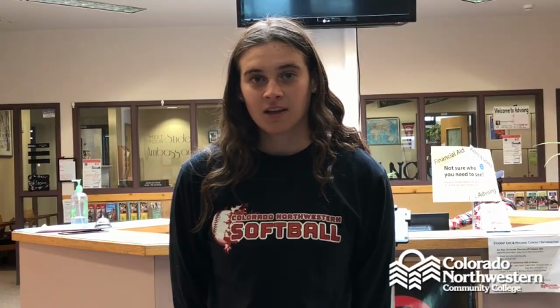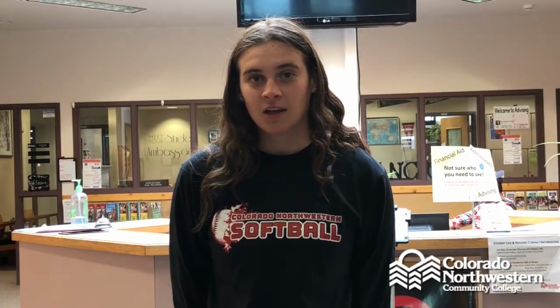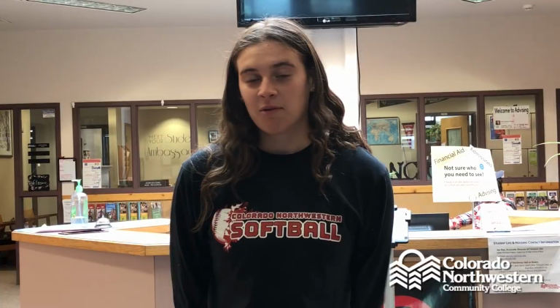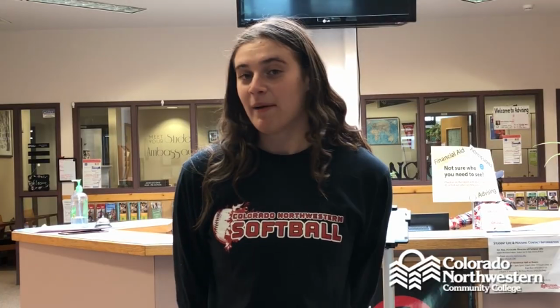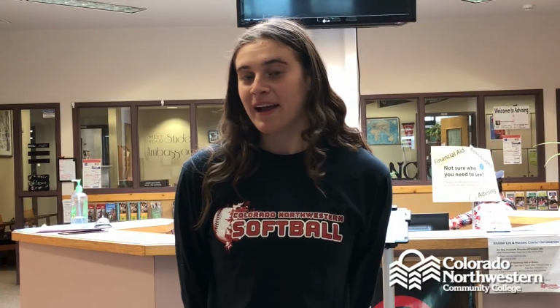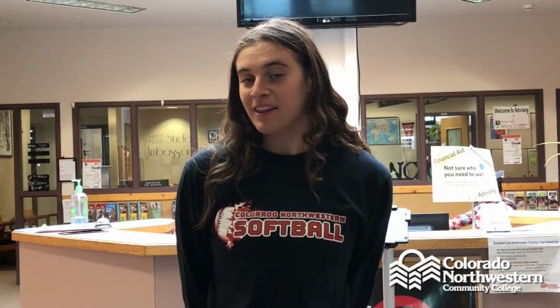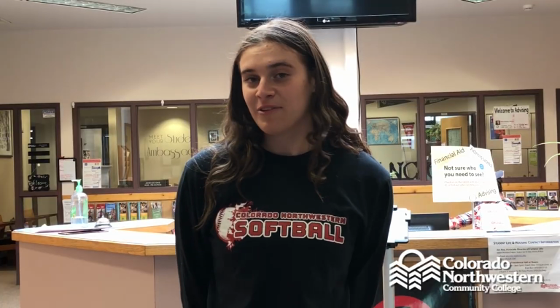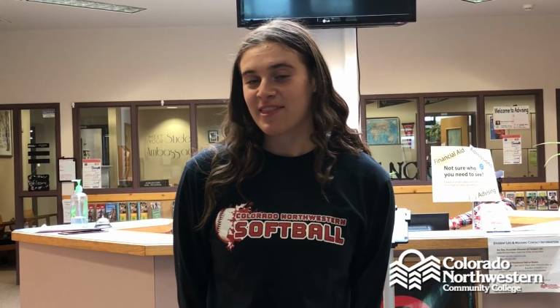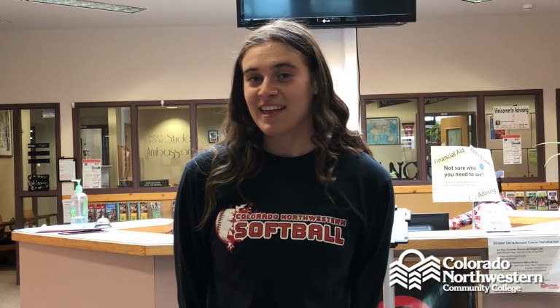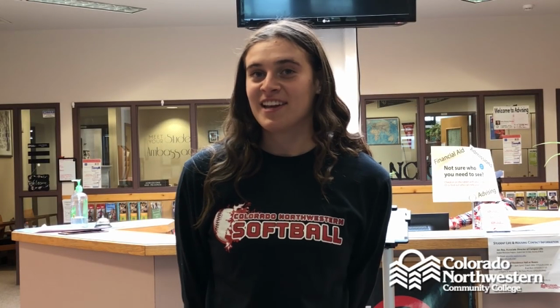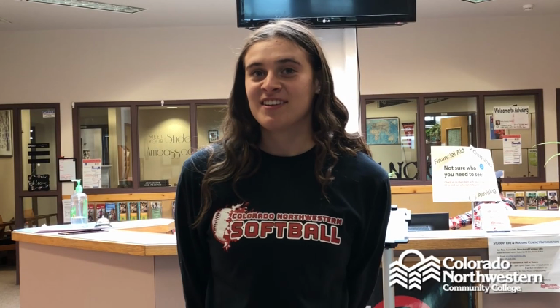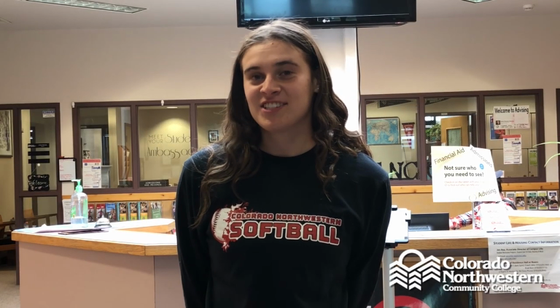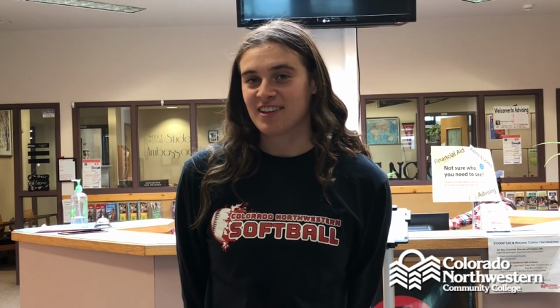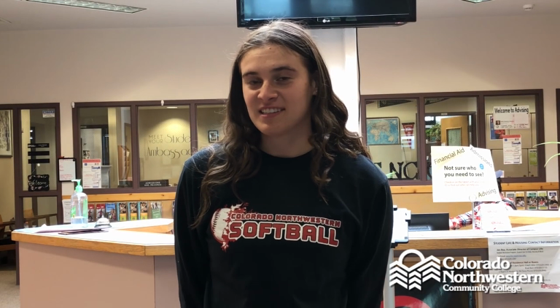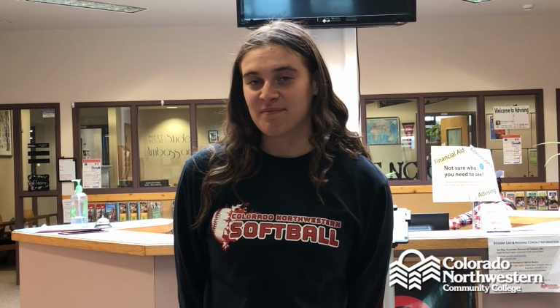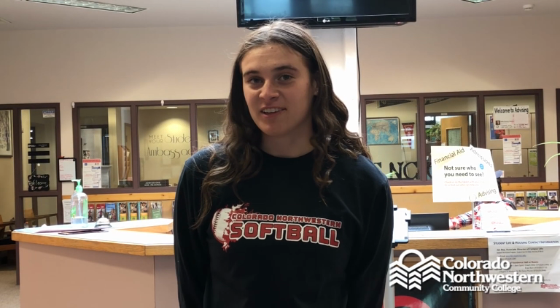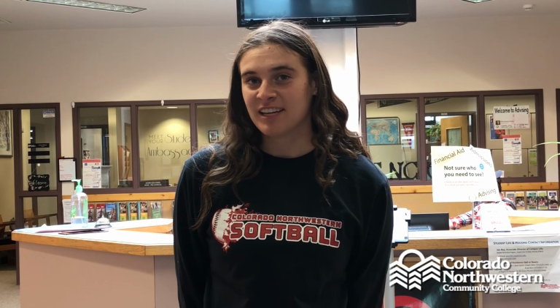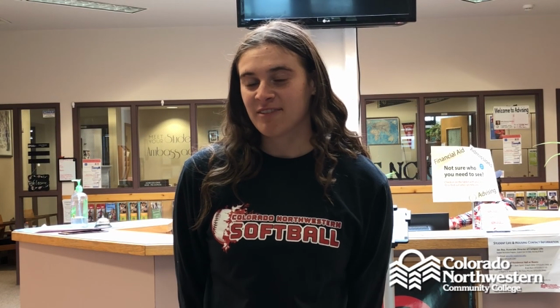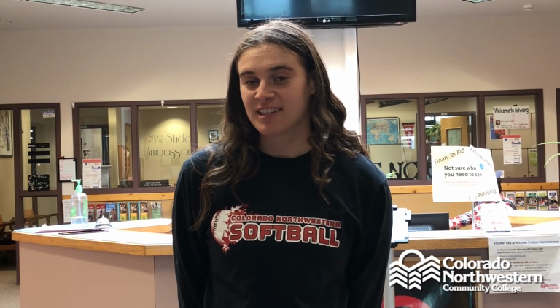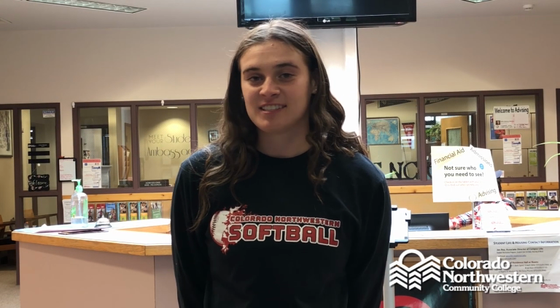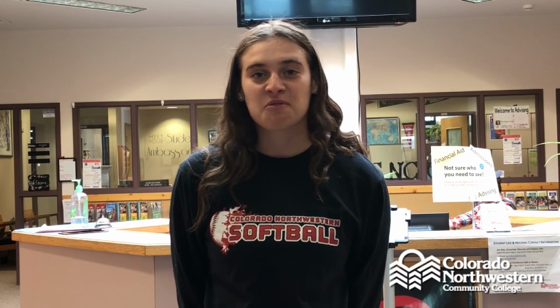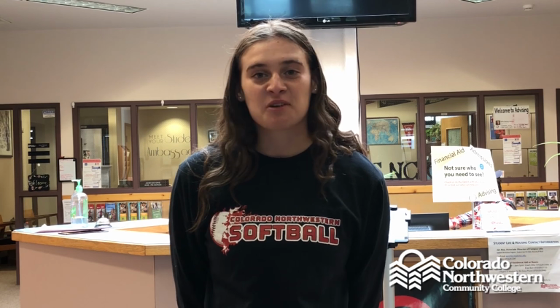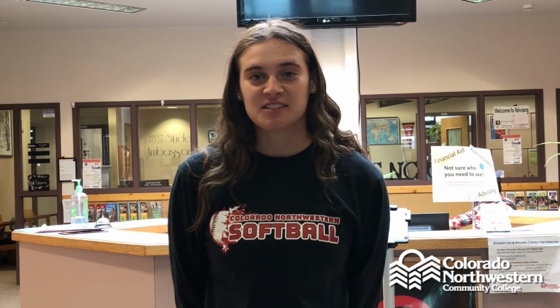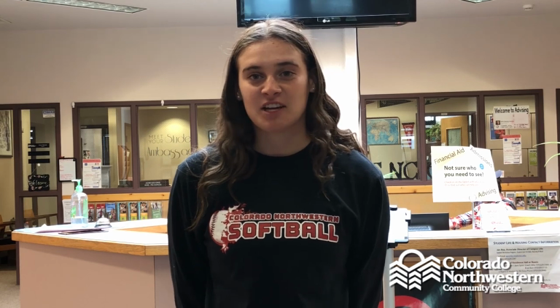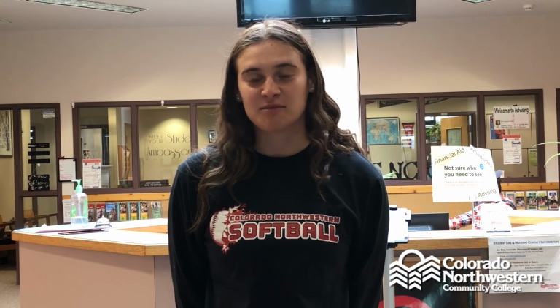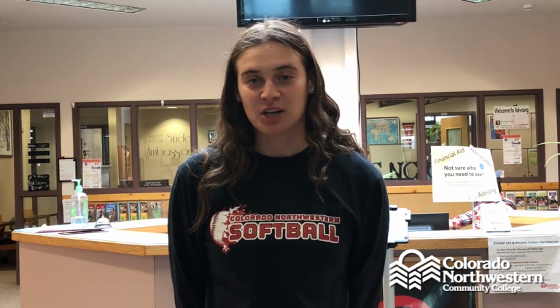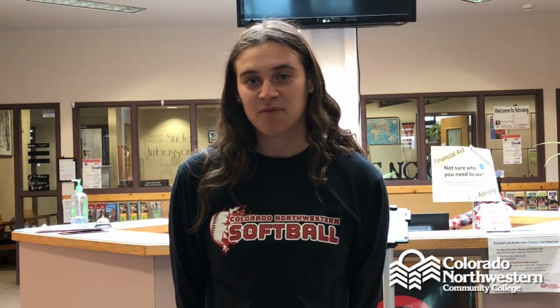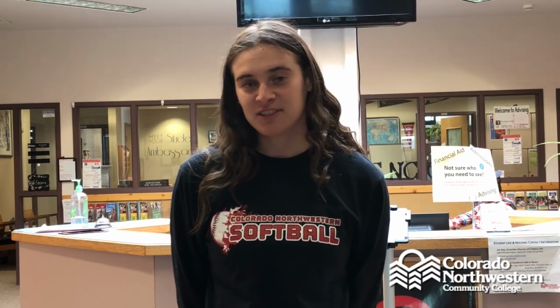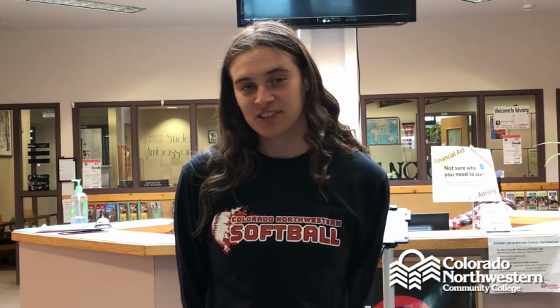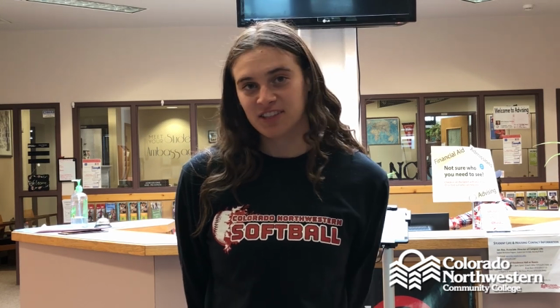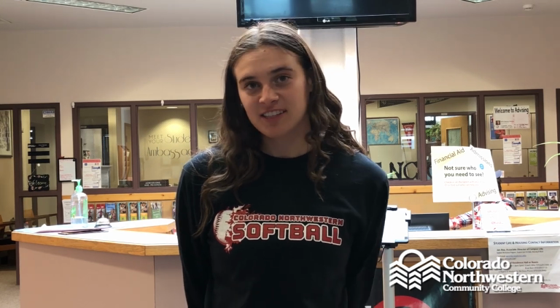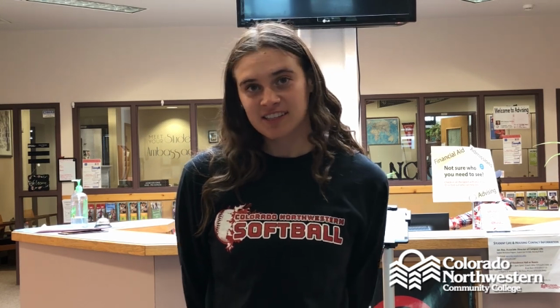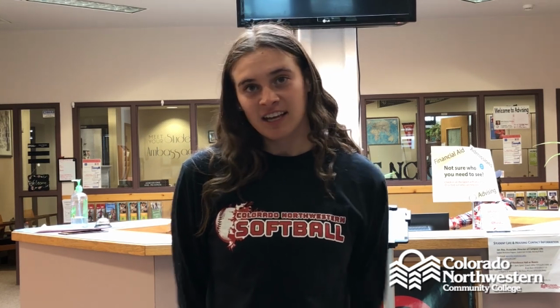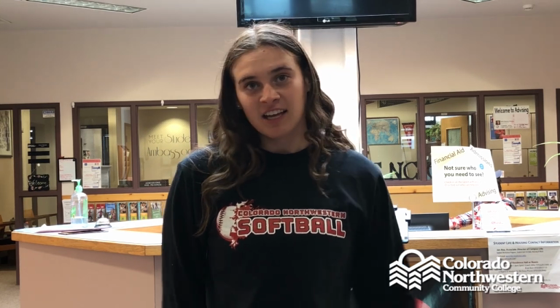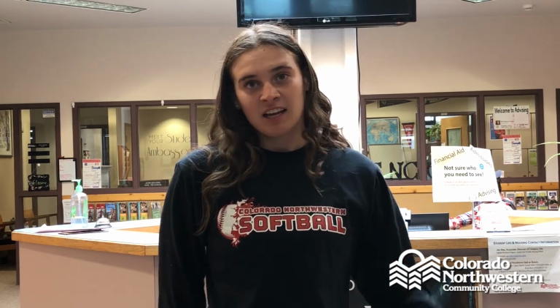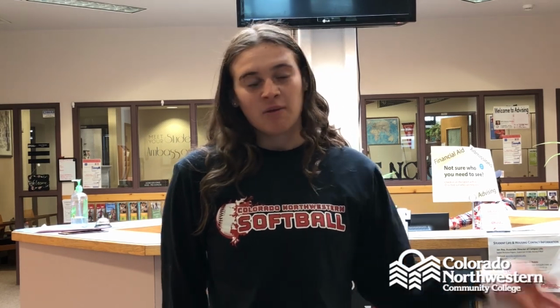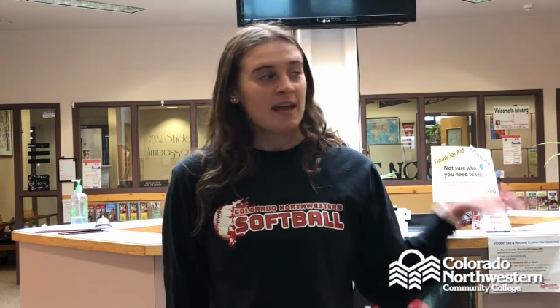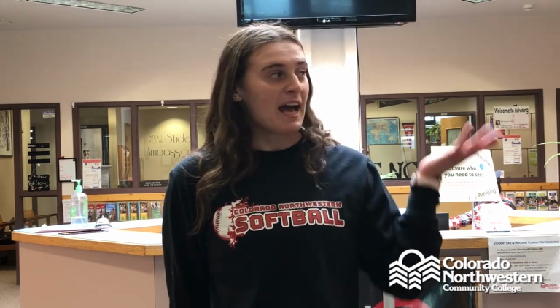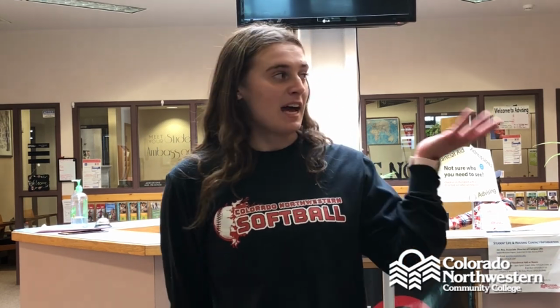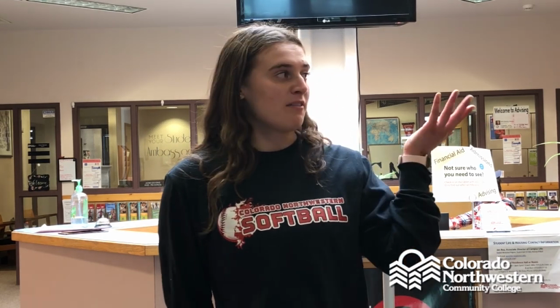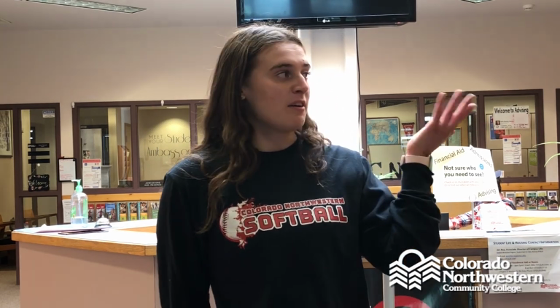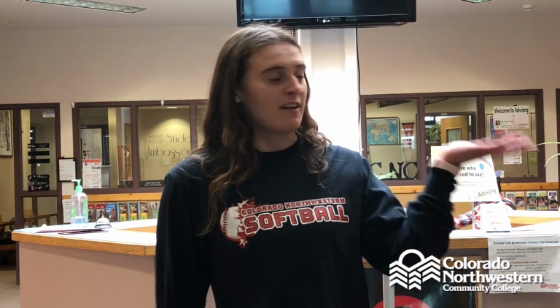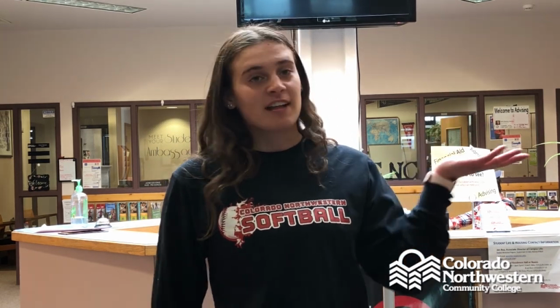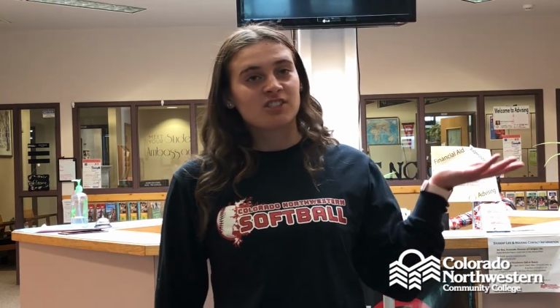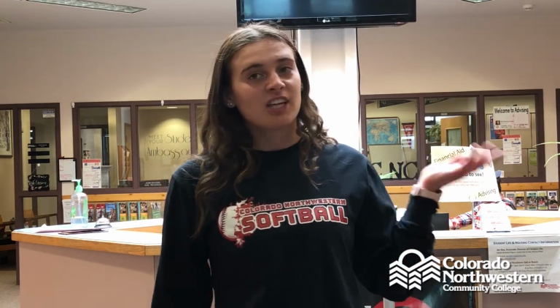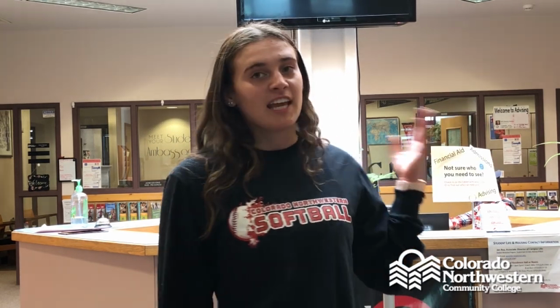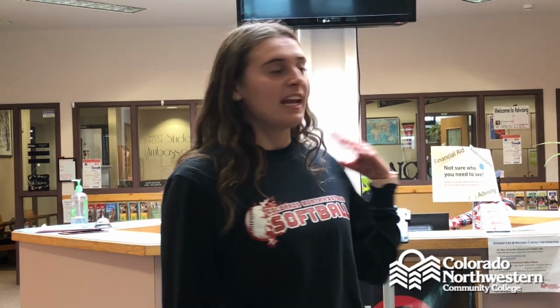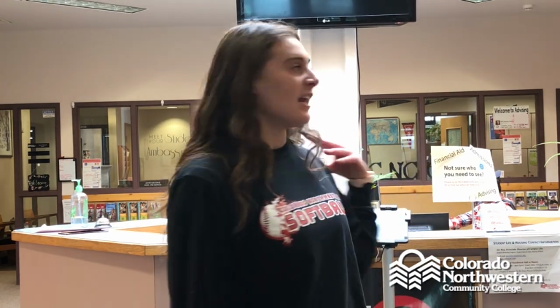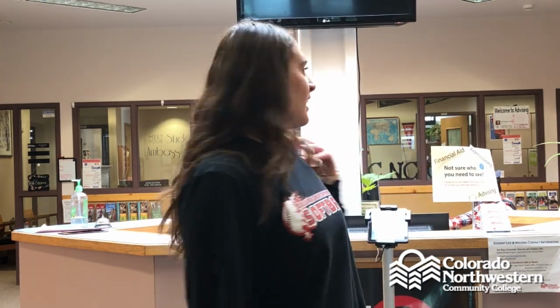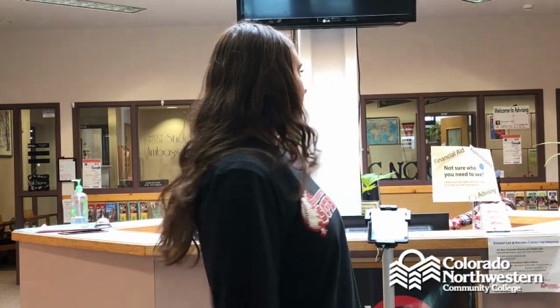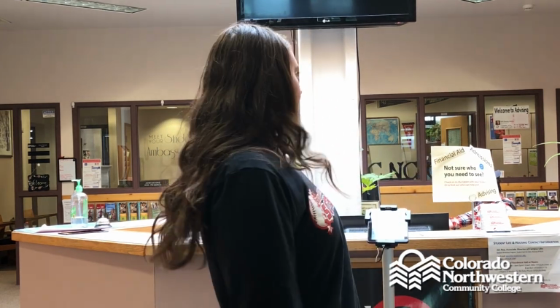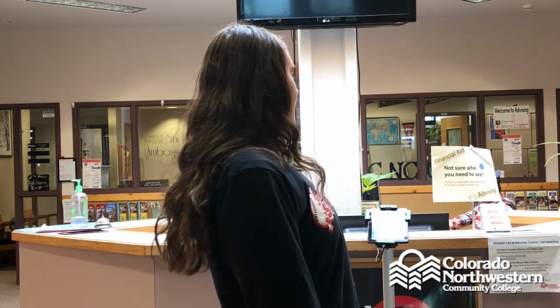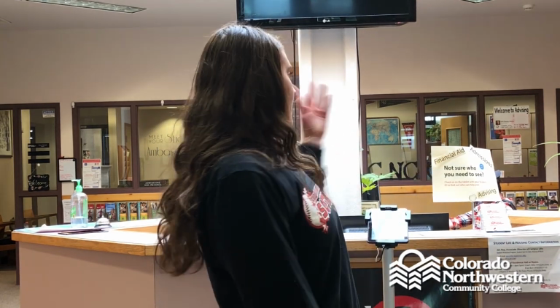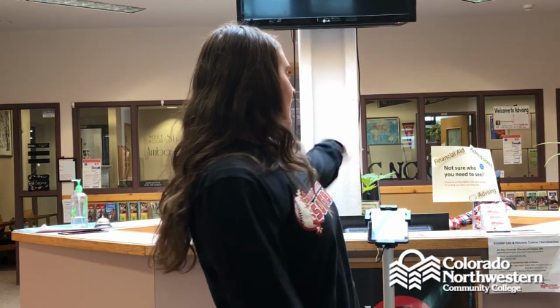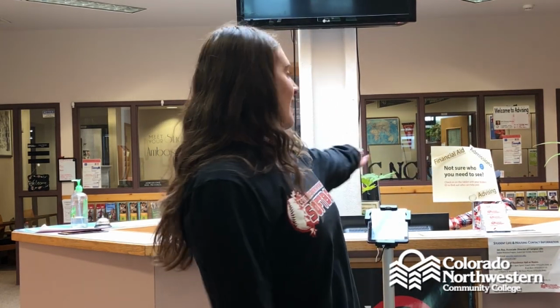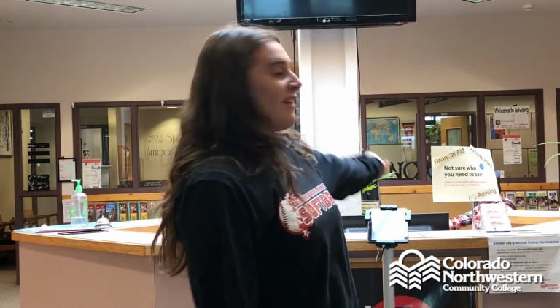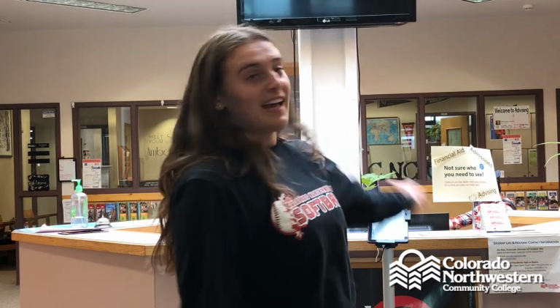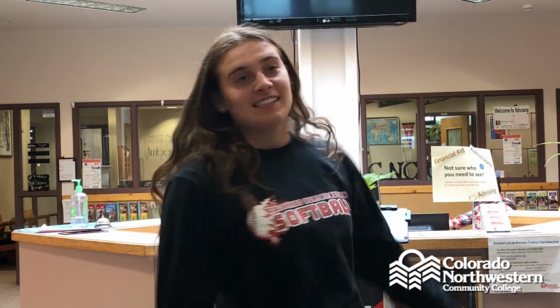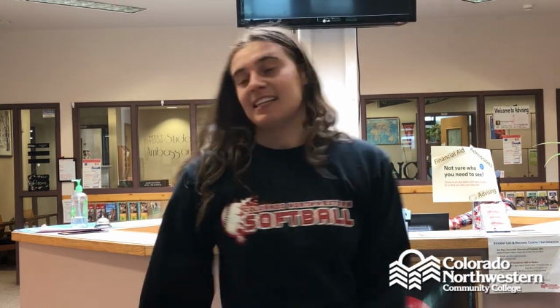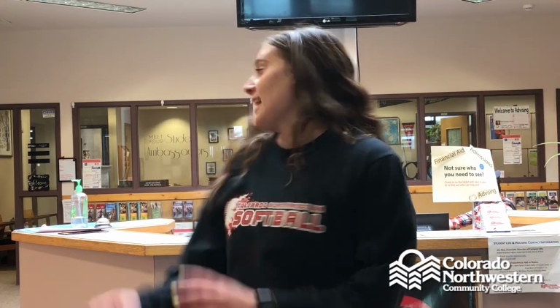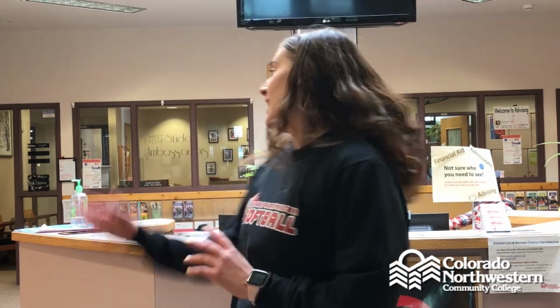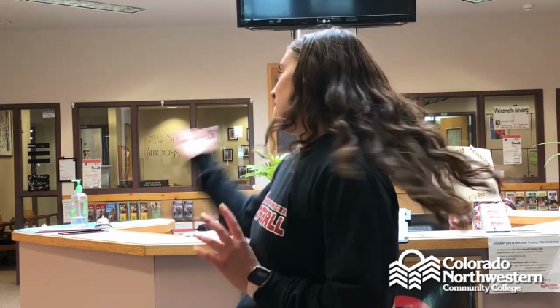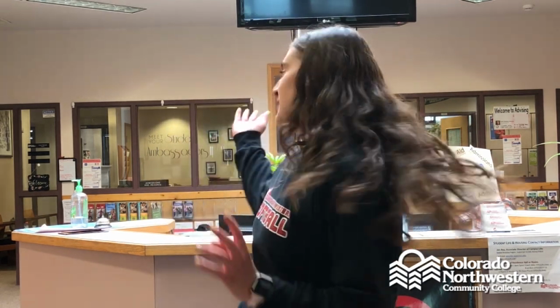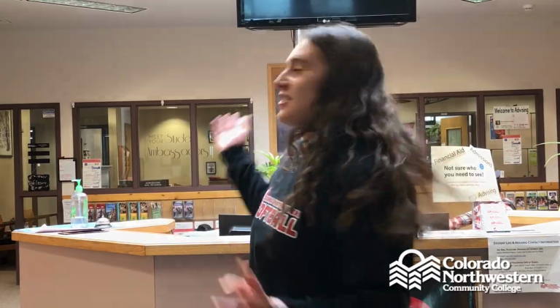We're back in the north end of the Johnson building, where this is a one-stop shop for students. We have financial aid, advising, and admissions.